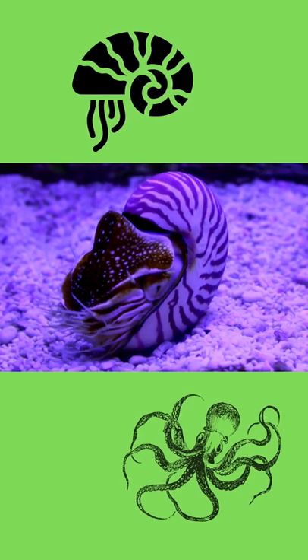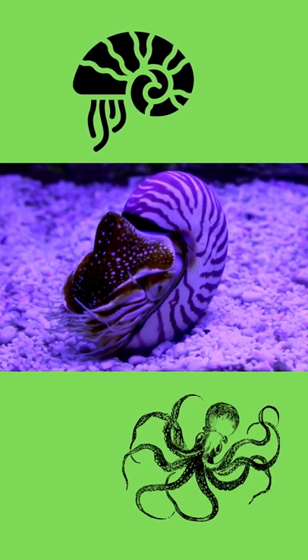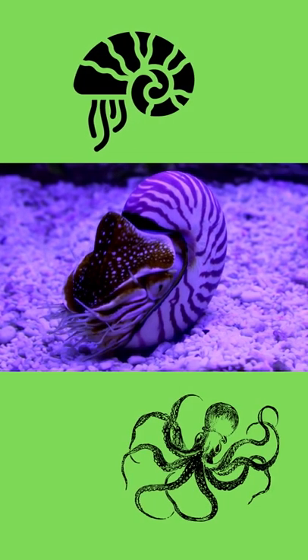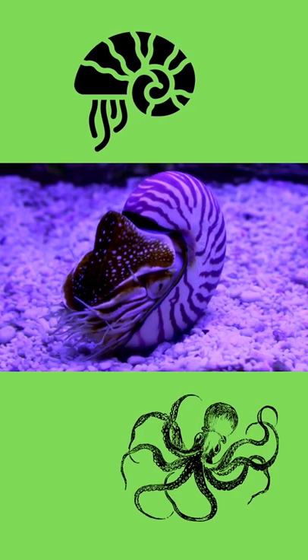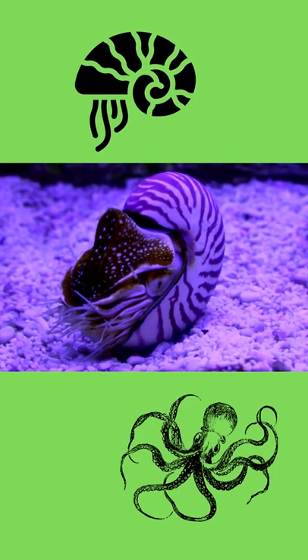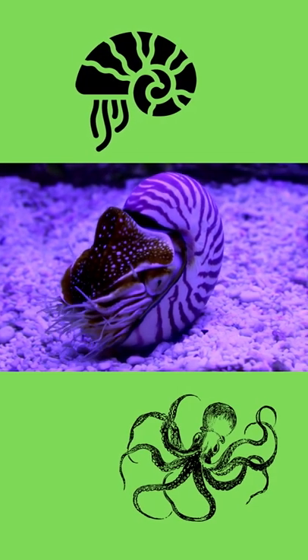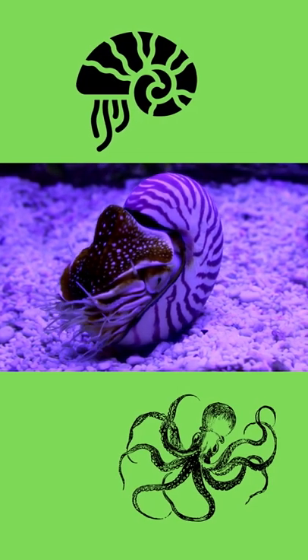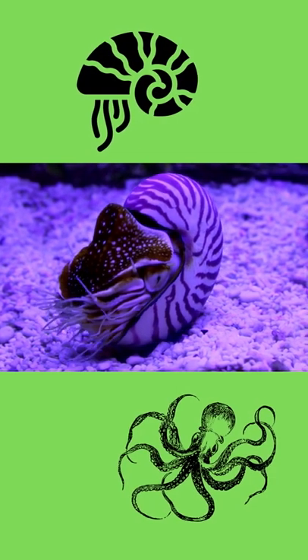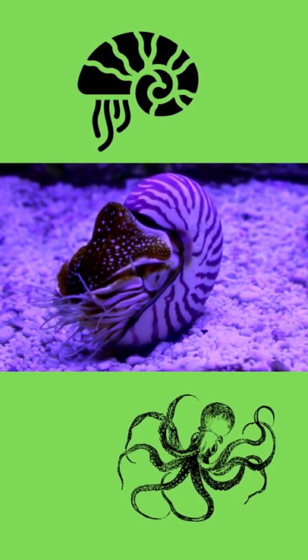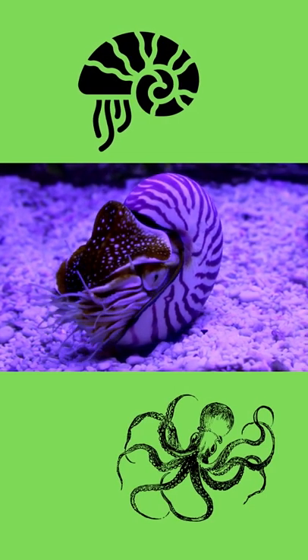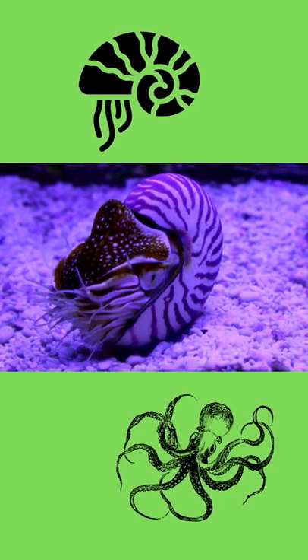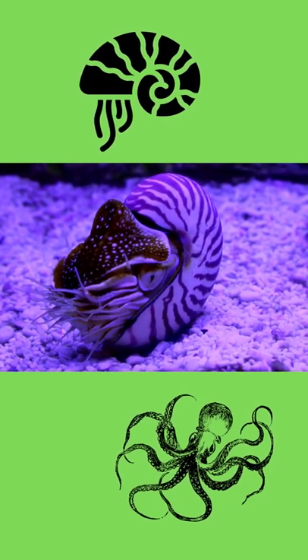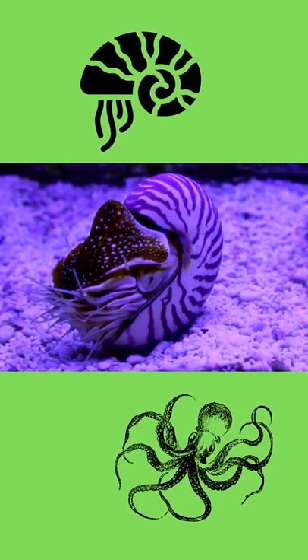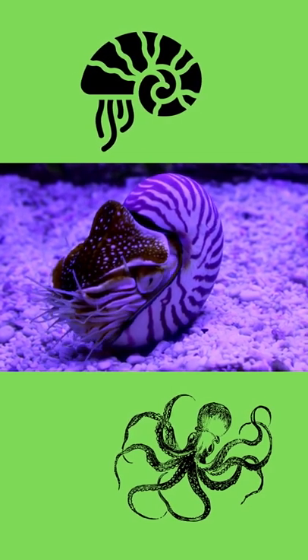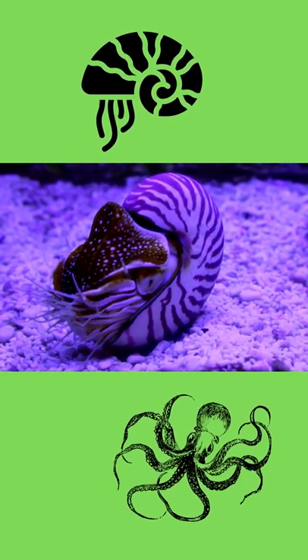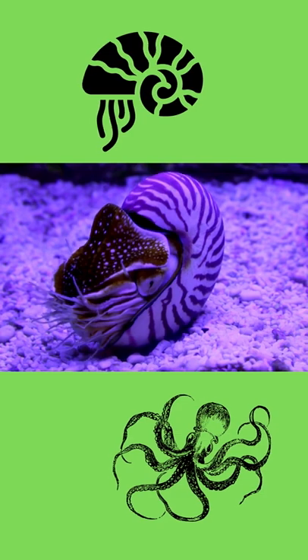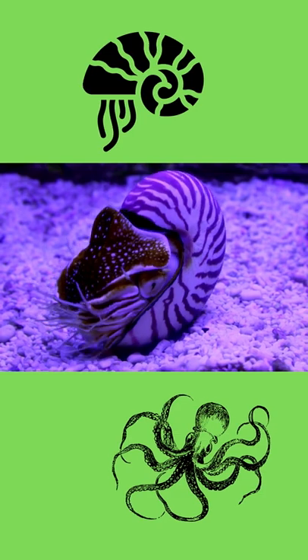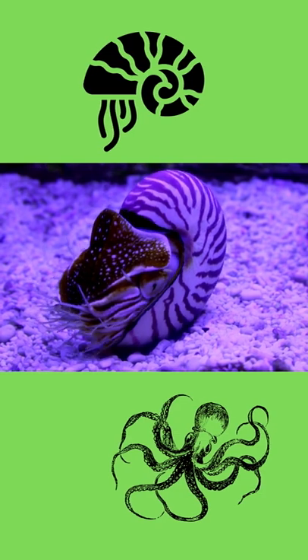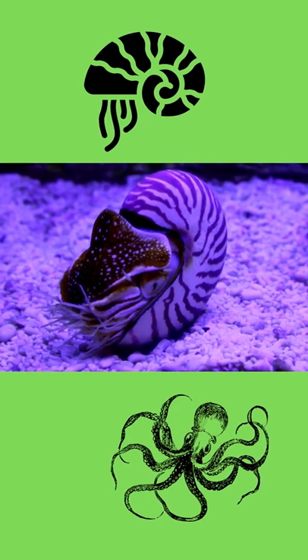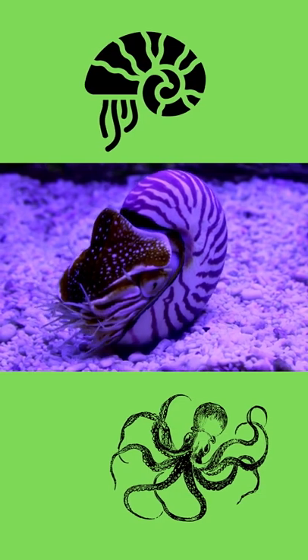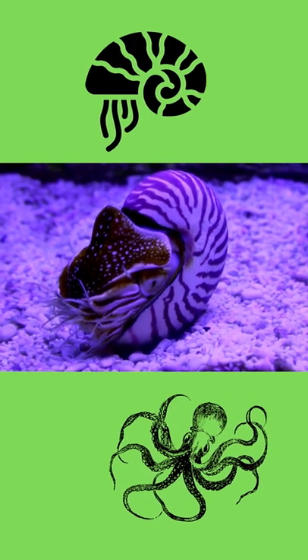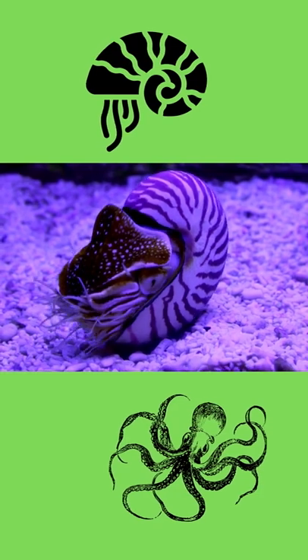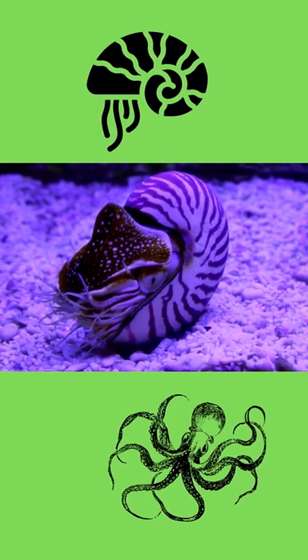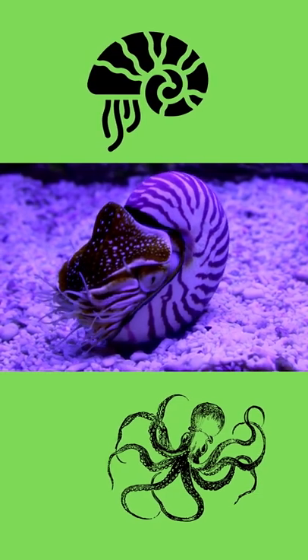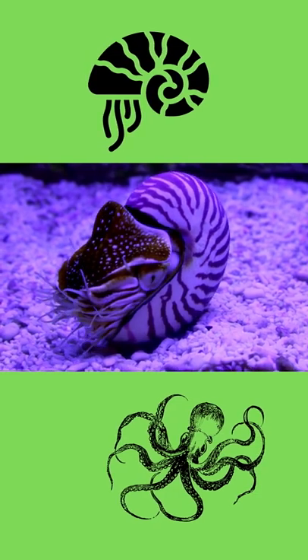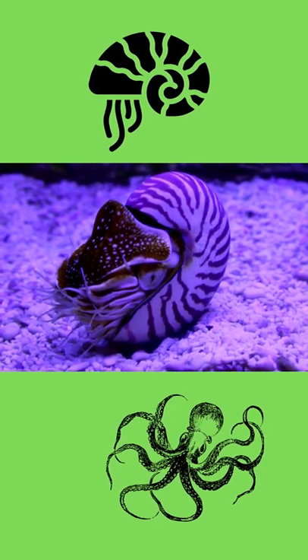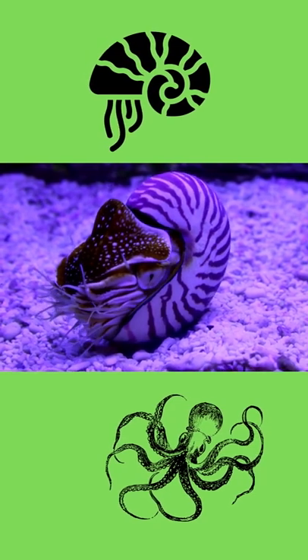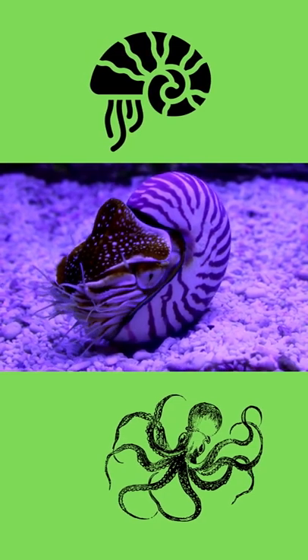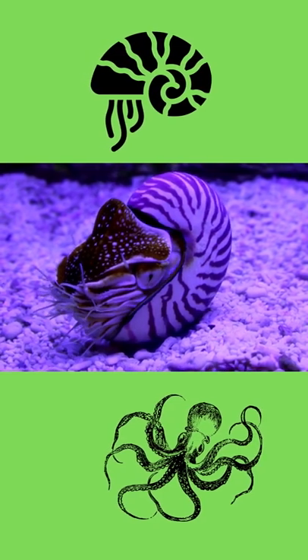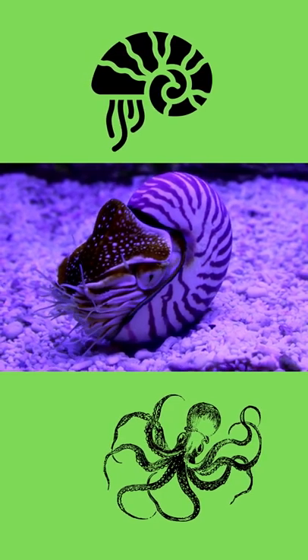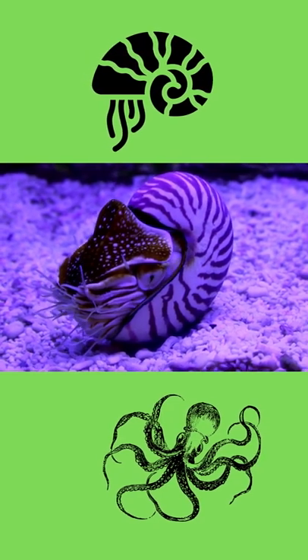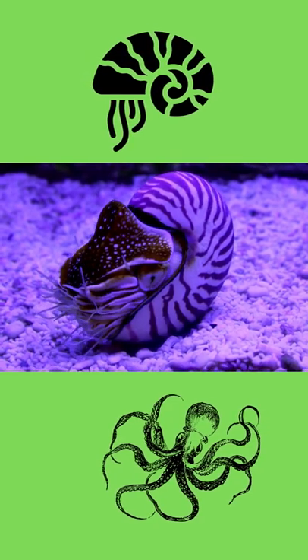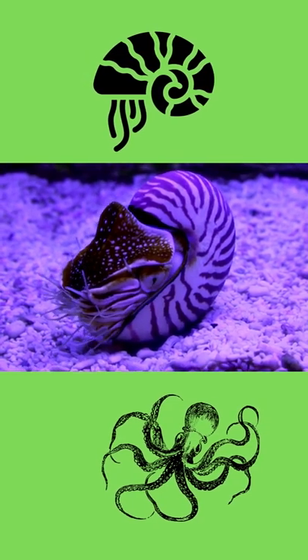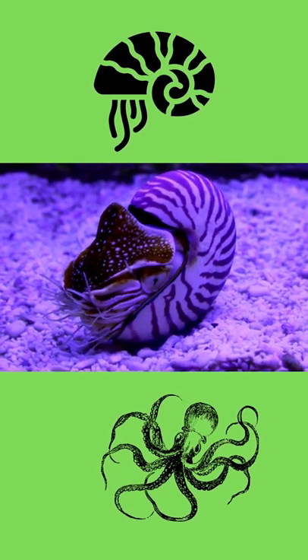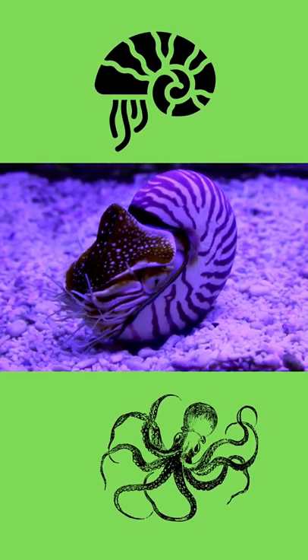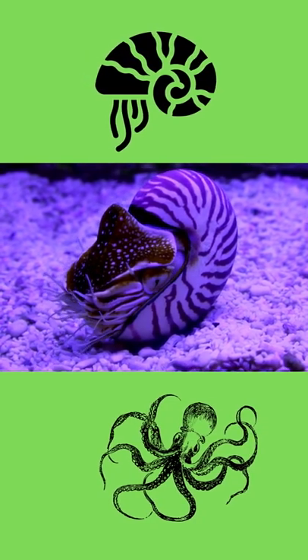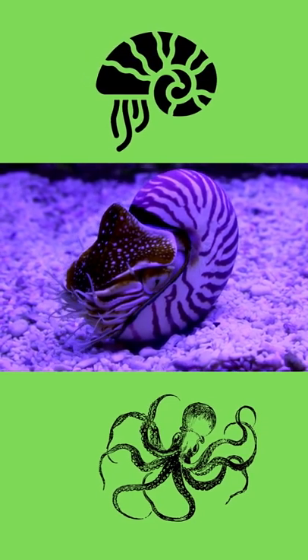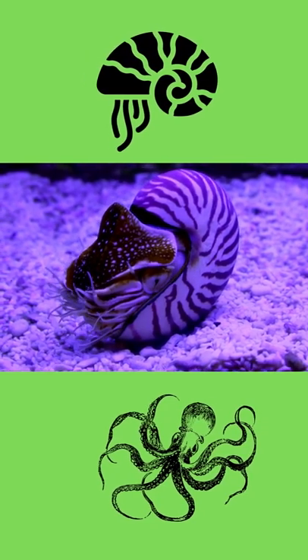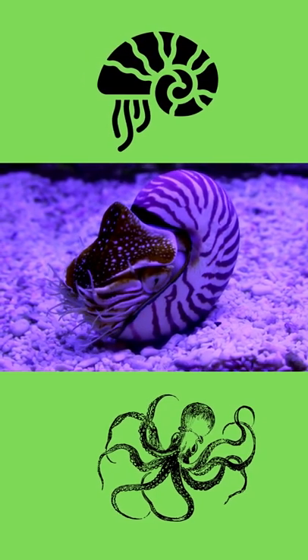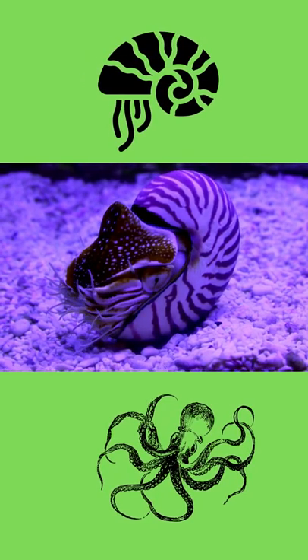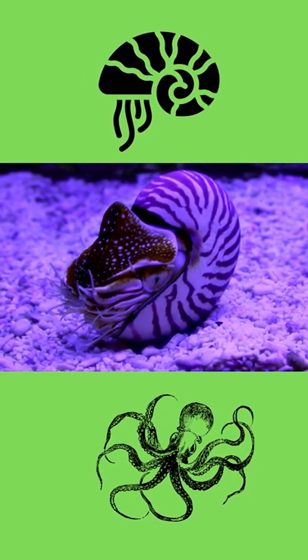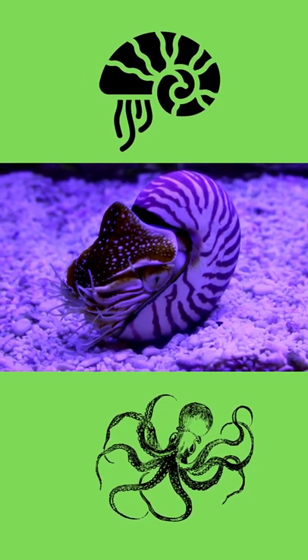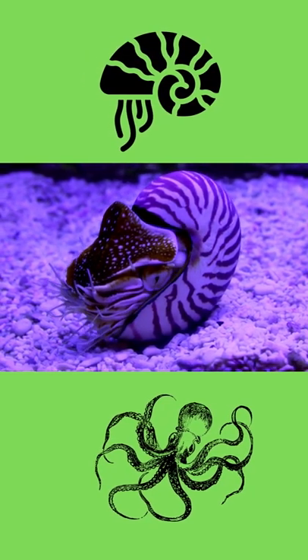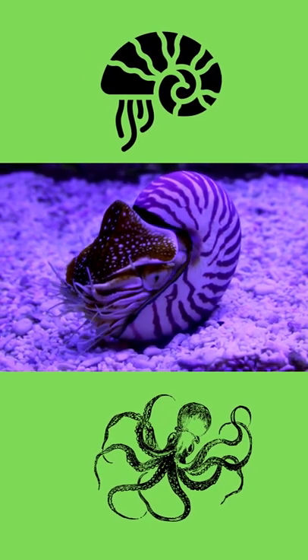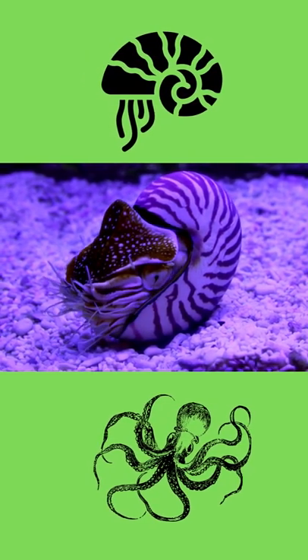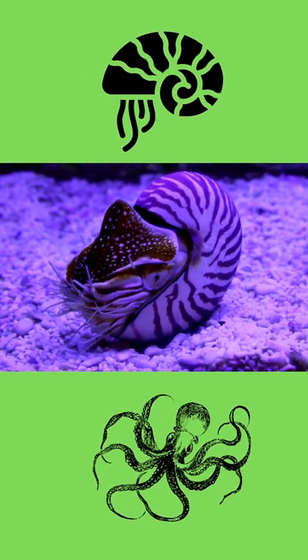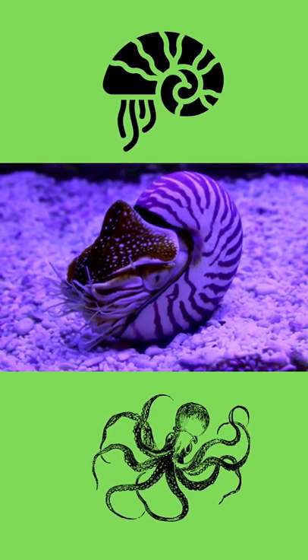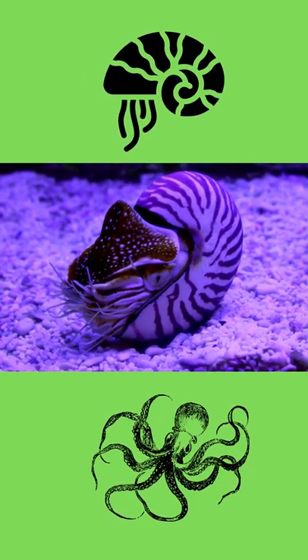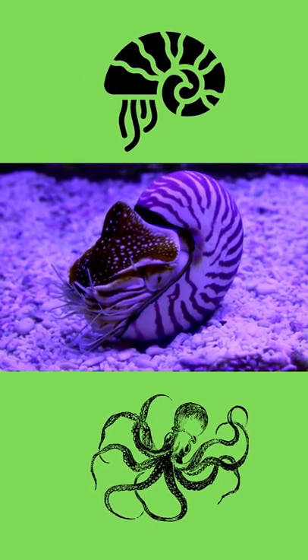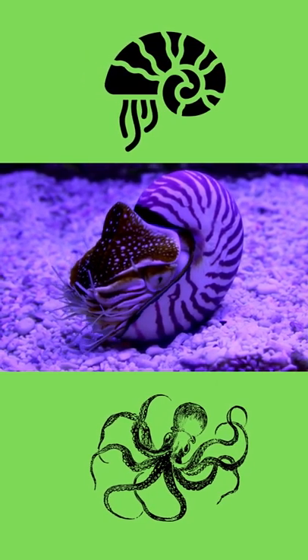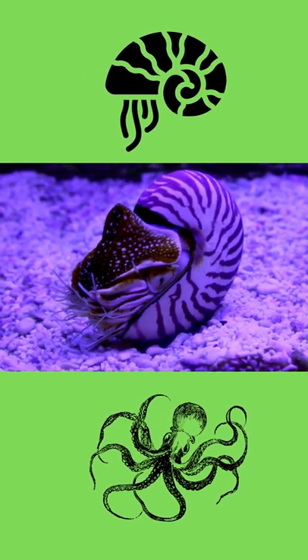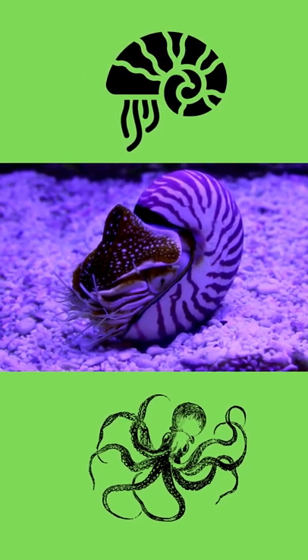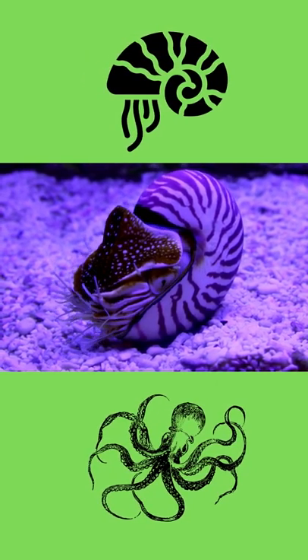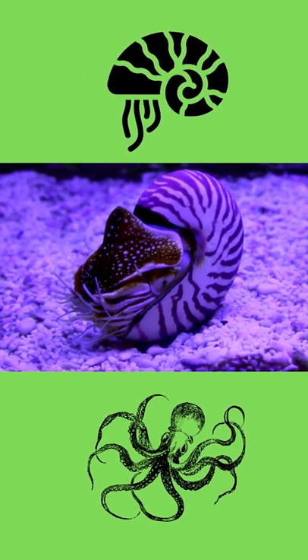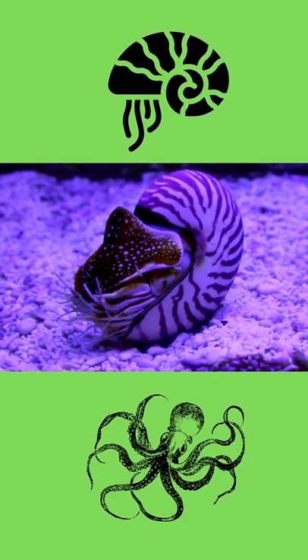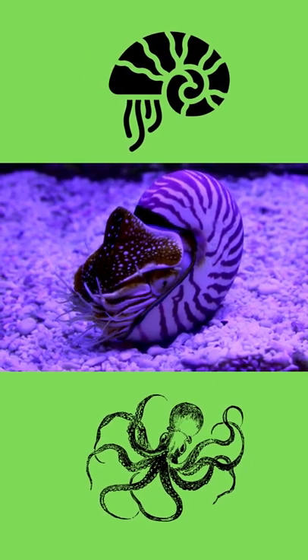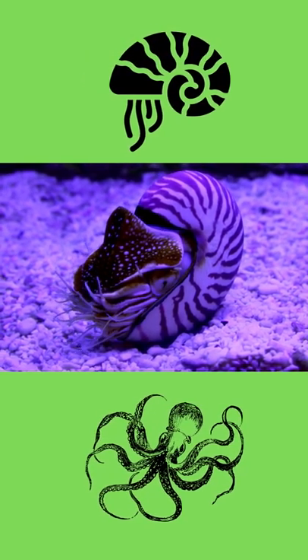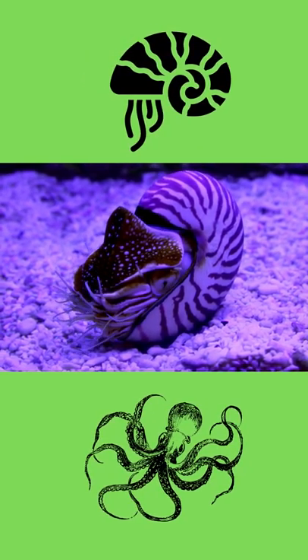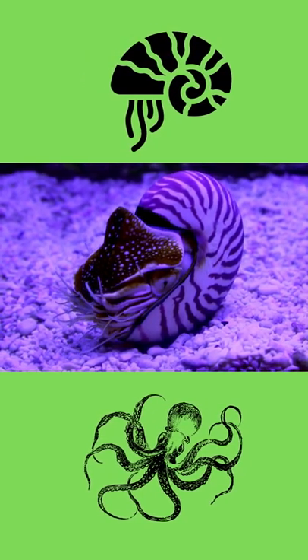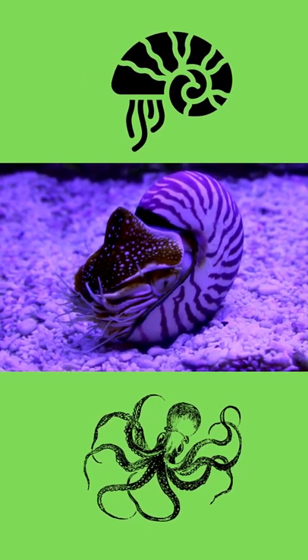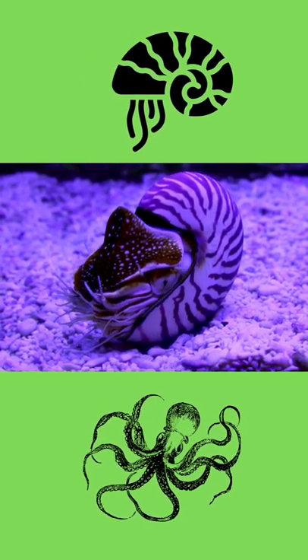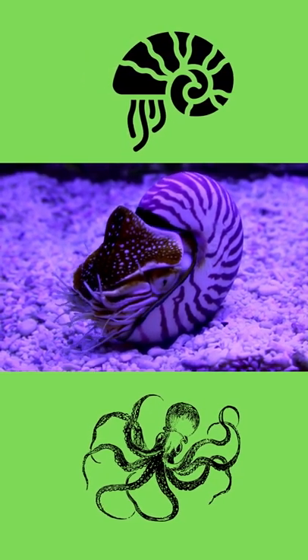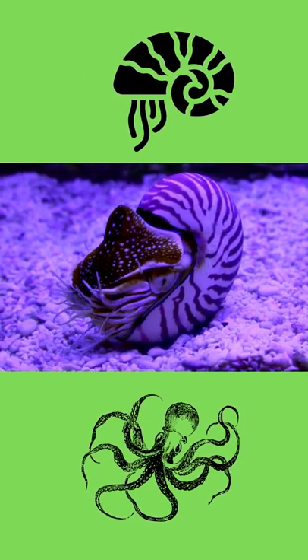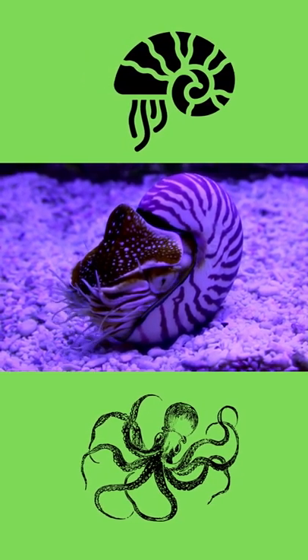Squids, octopuses, and other cephalopods die after they reproduce once. Now you know!